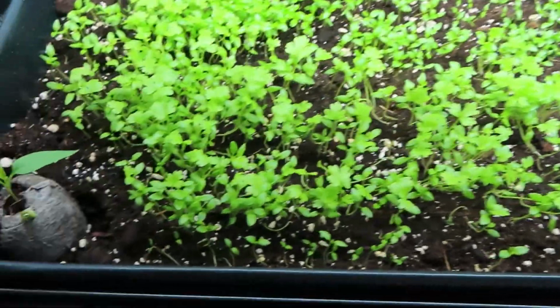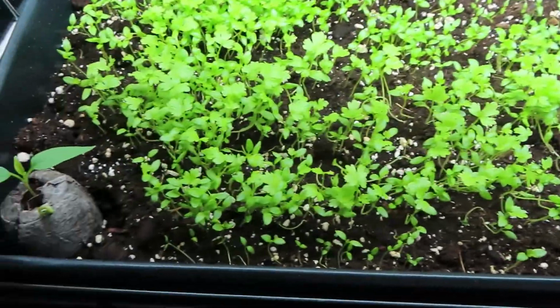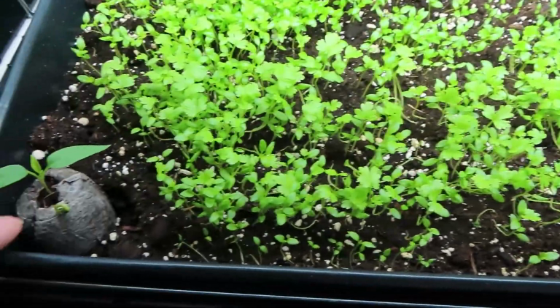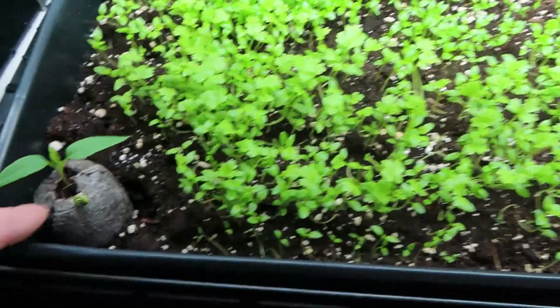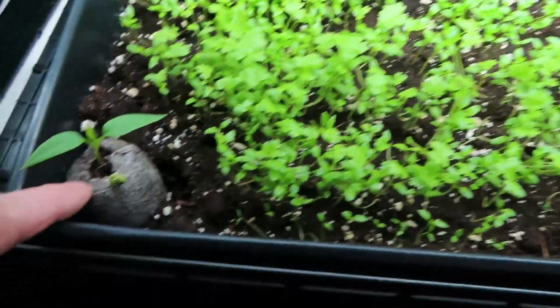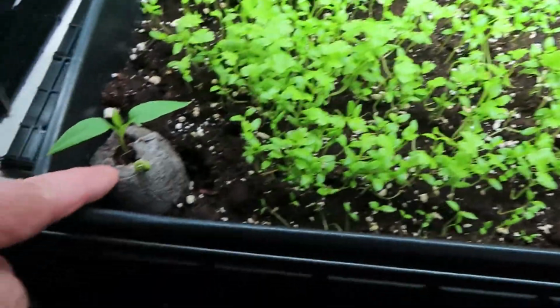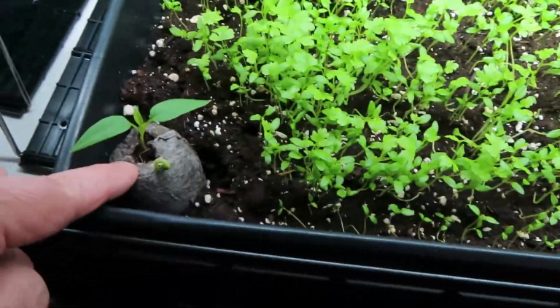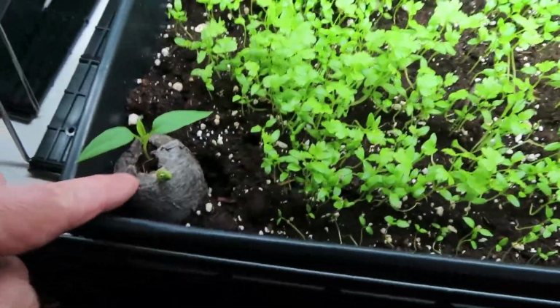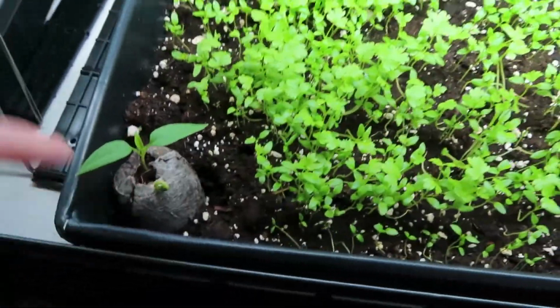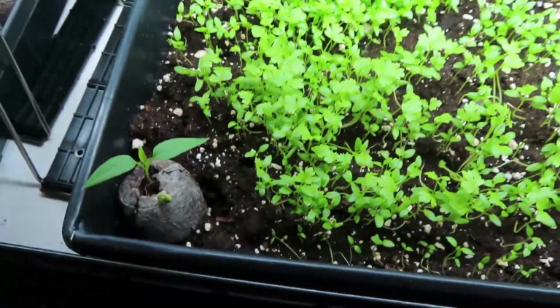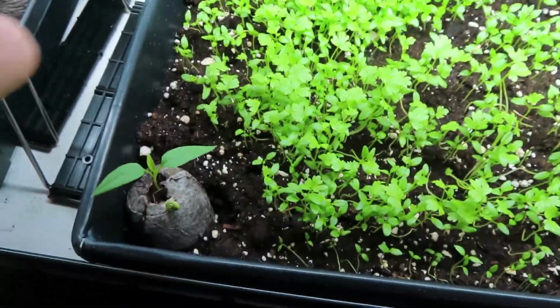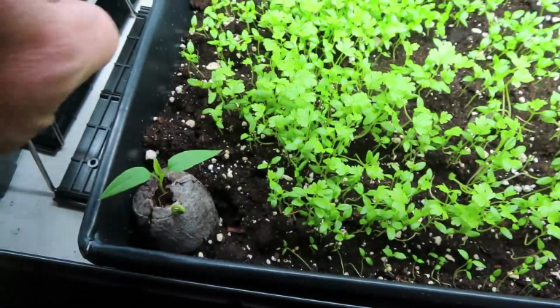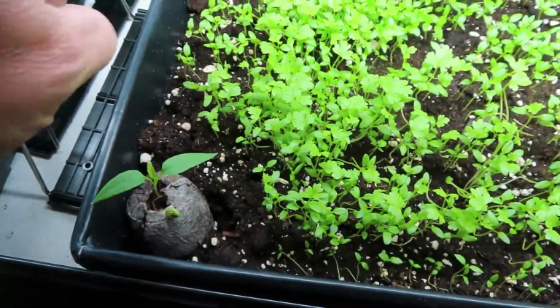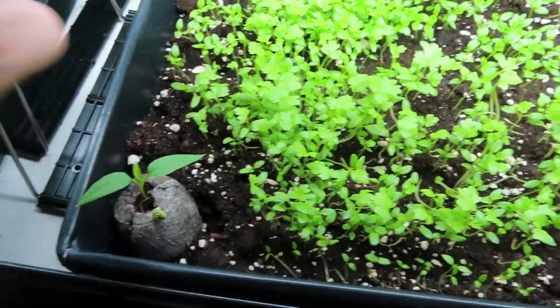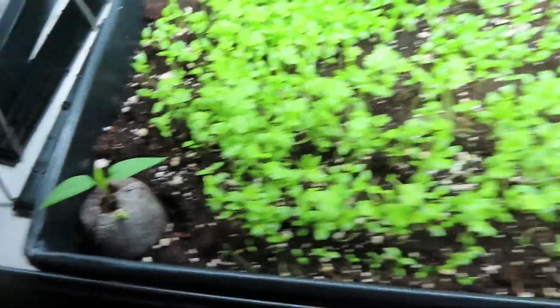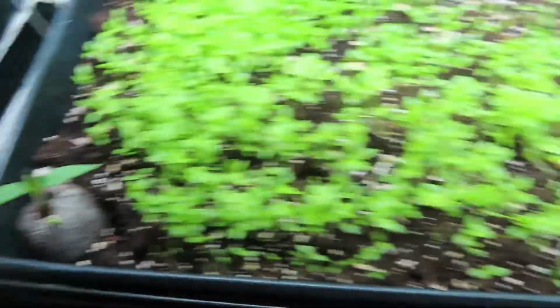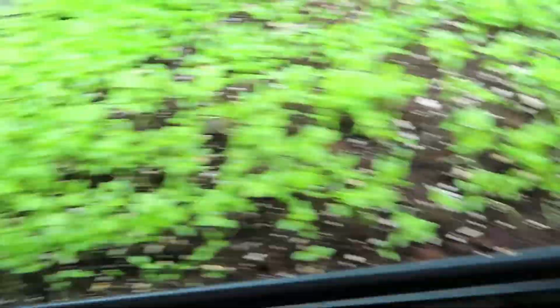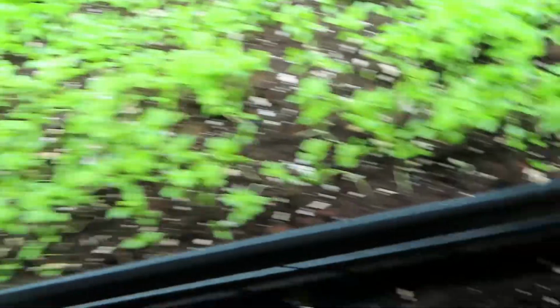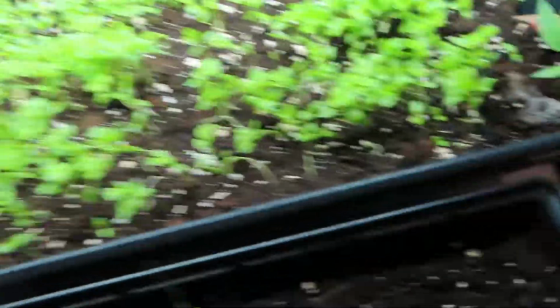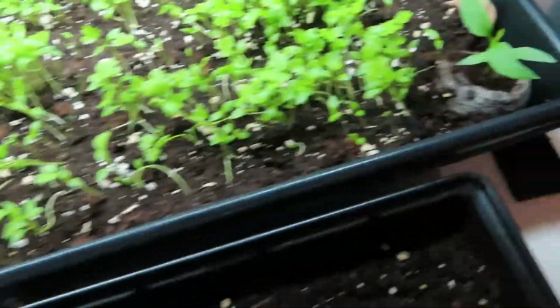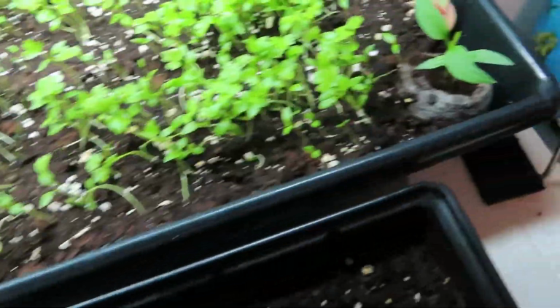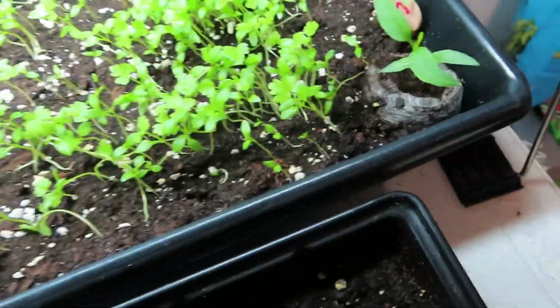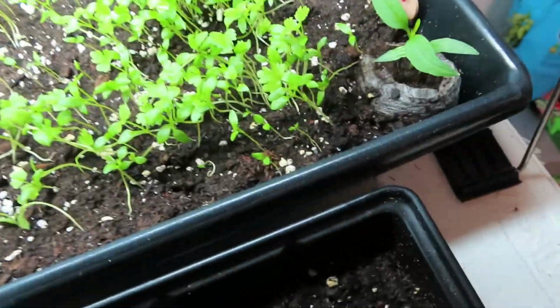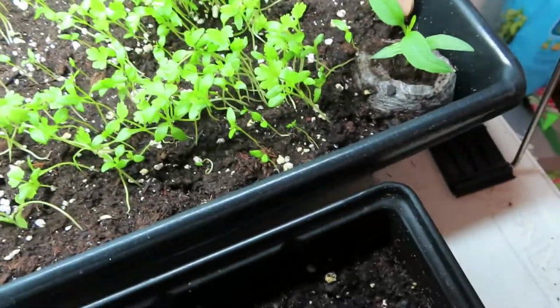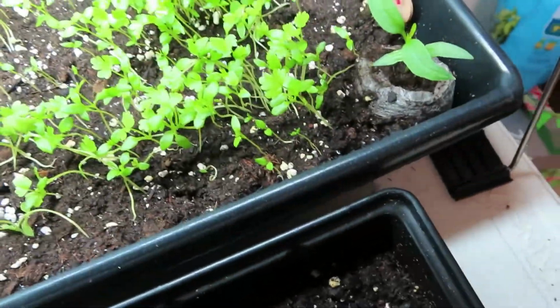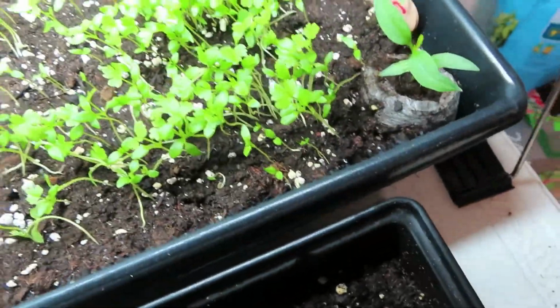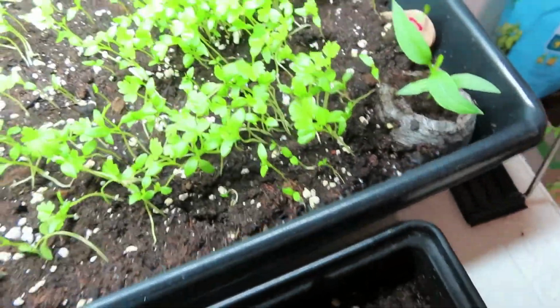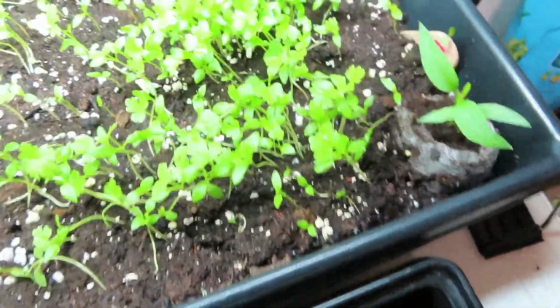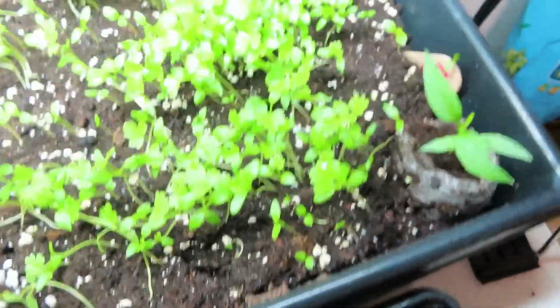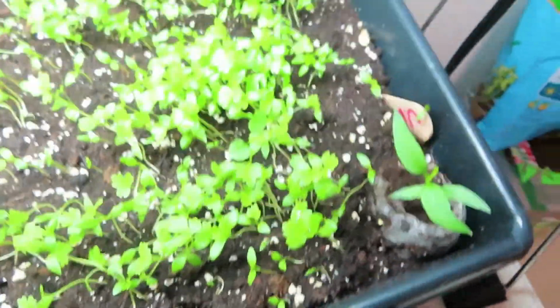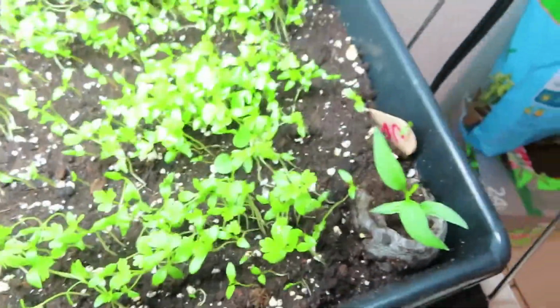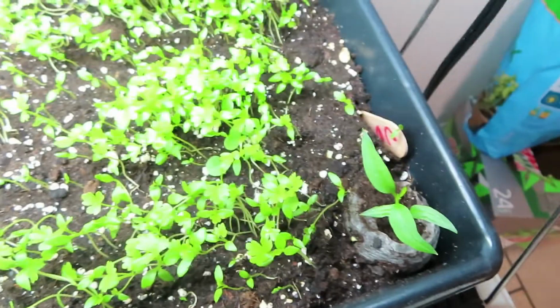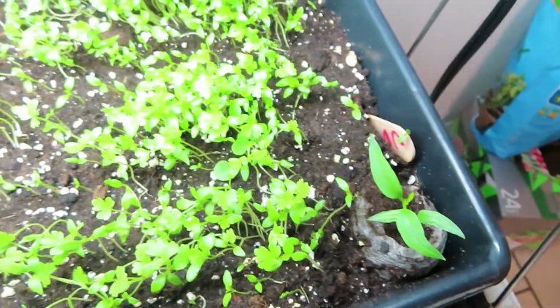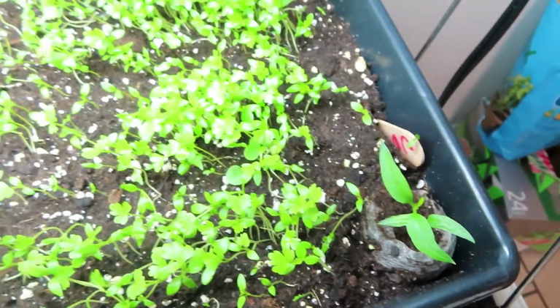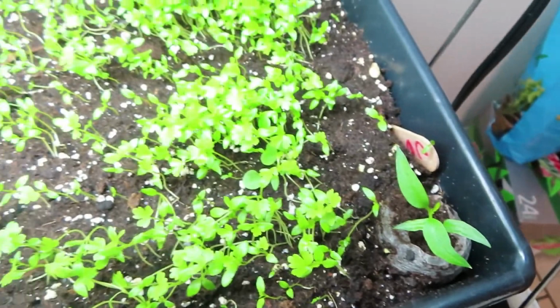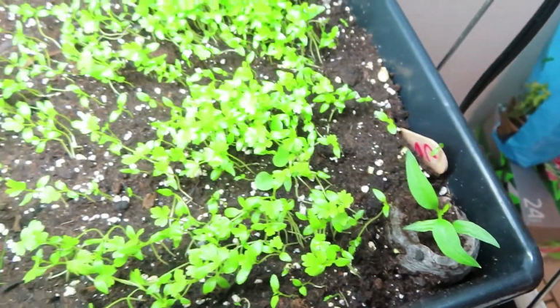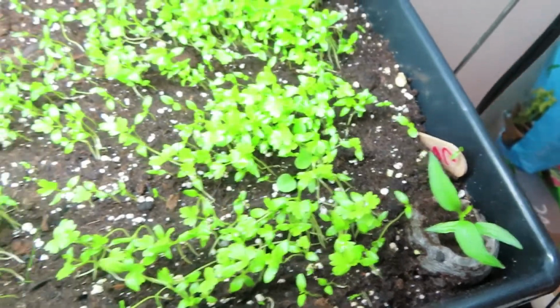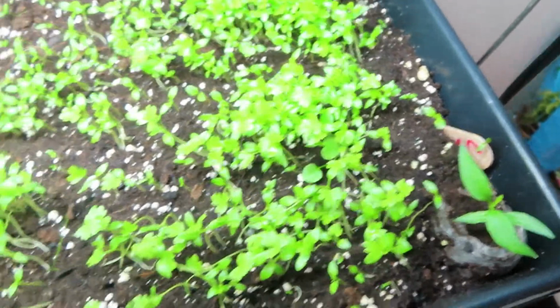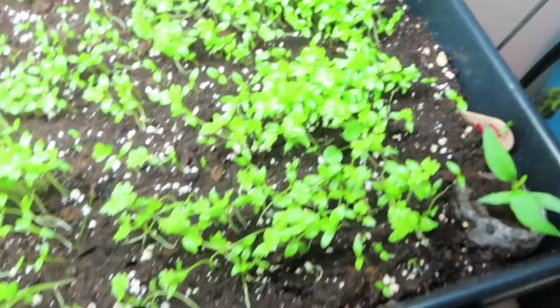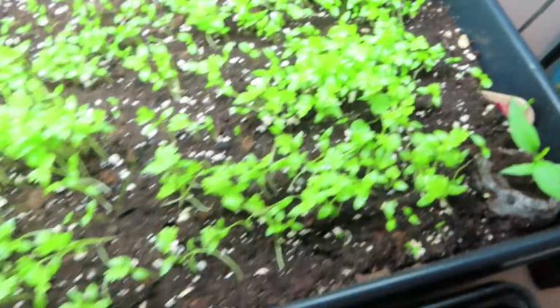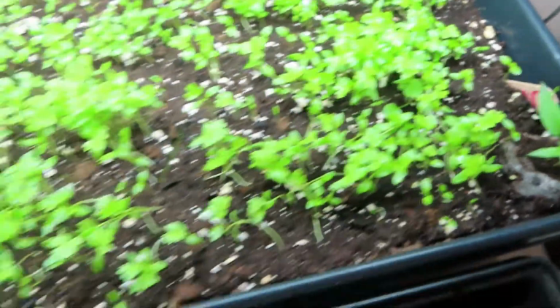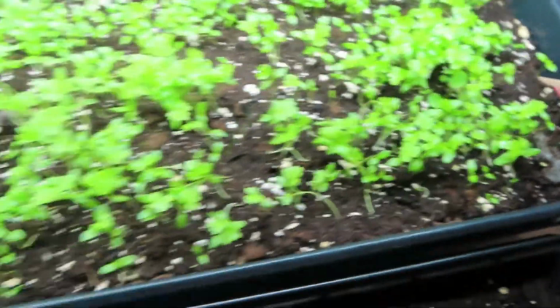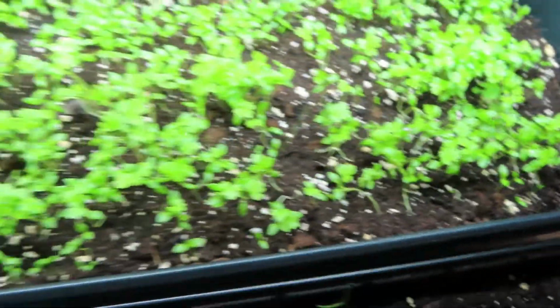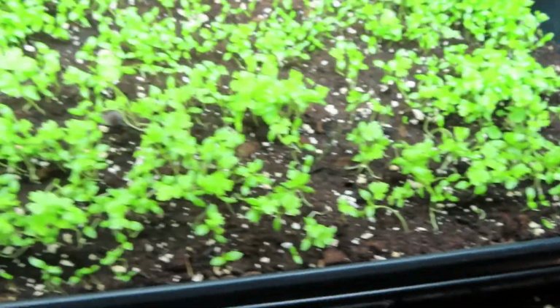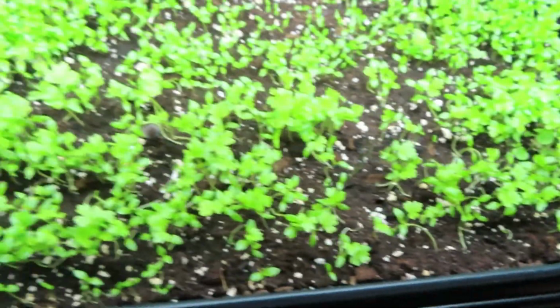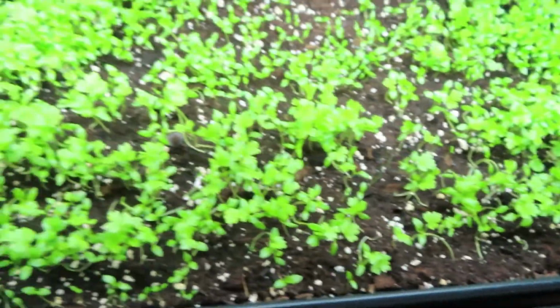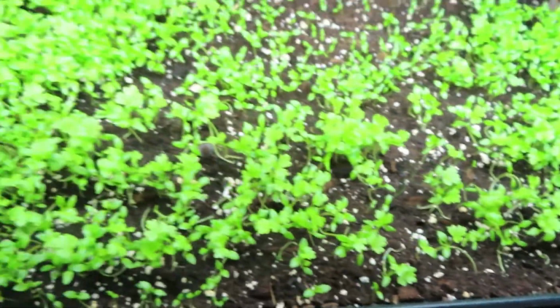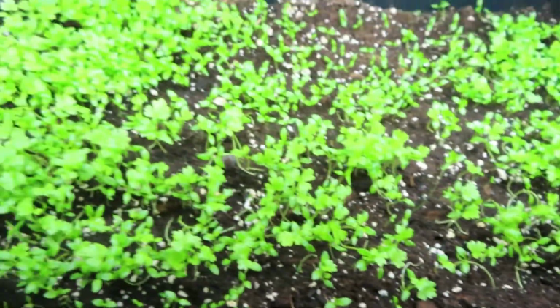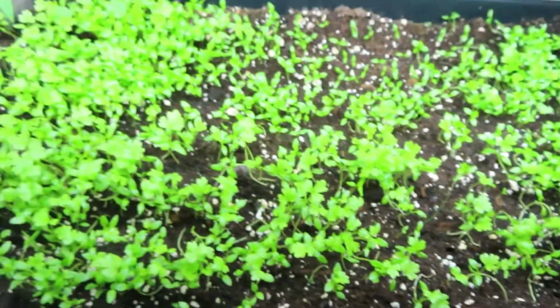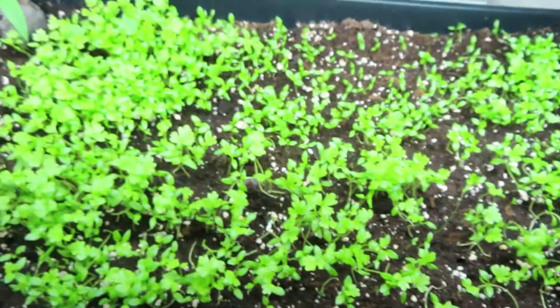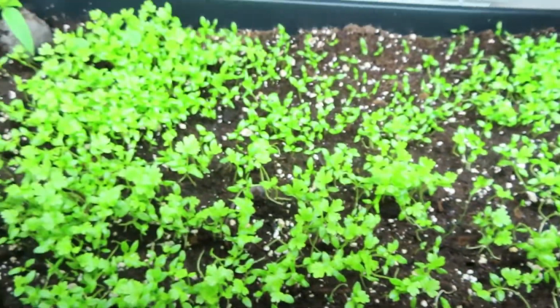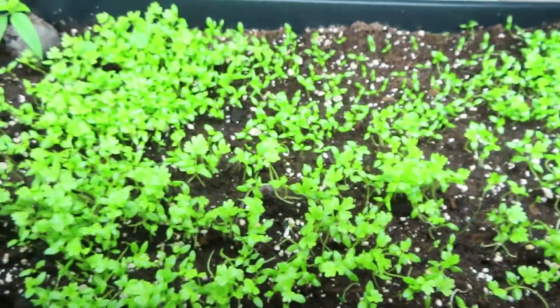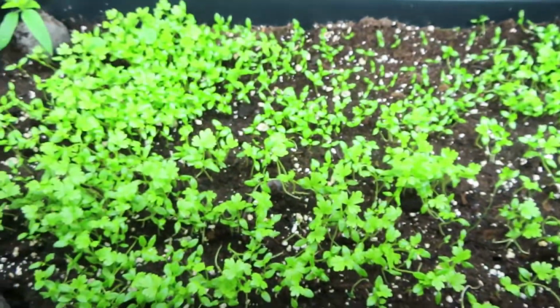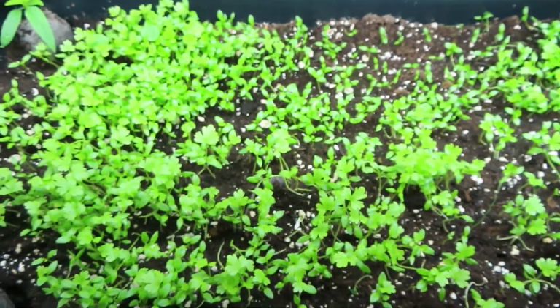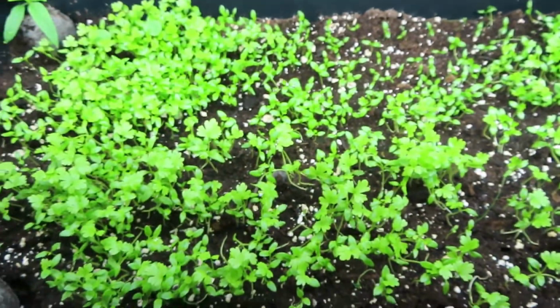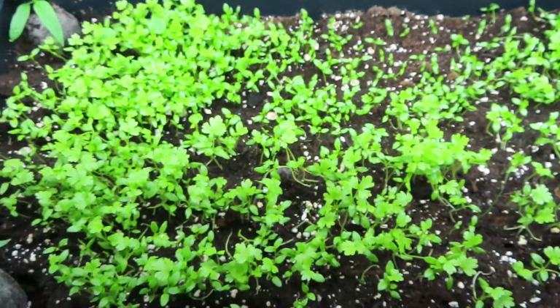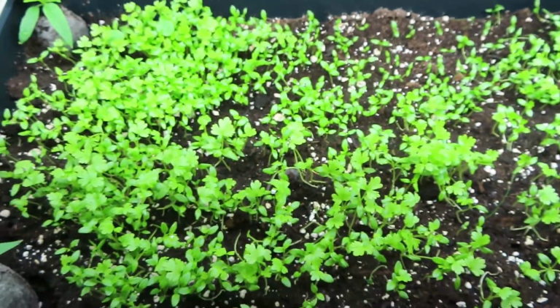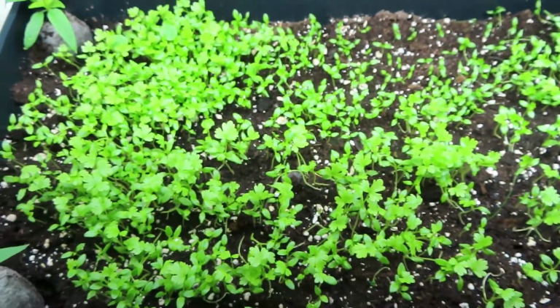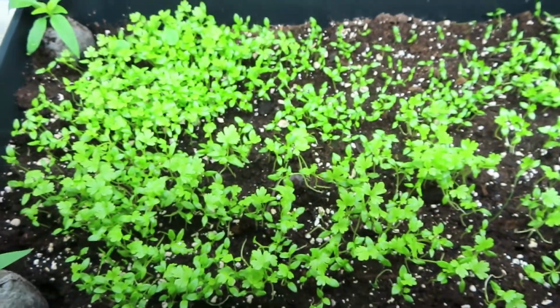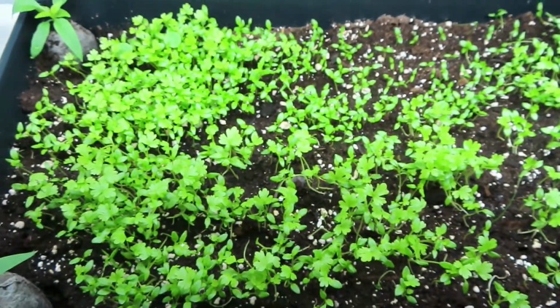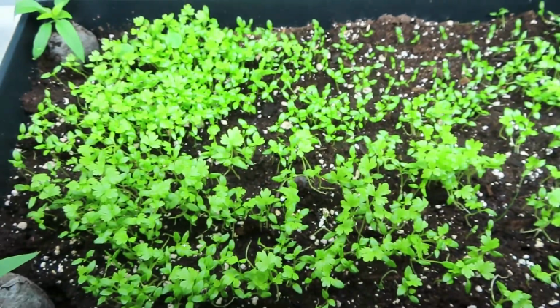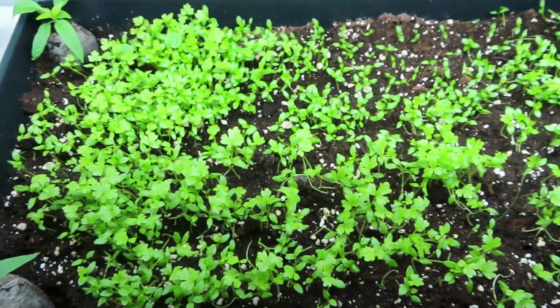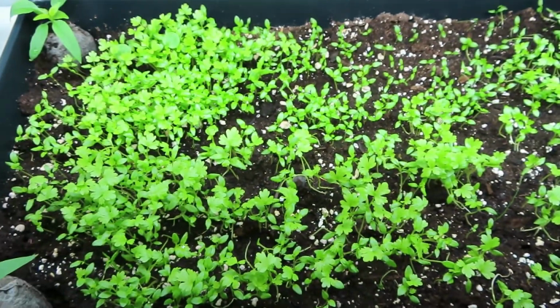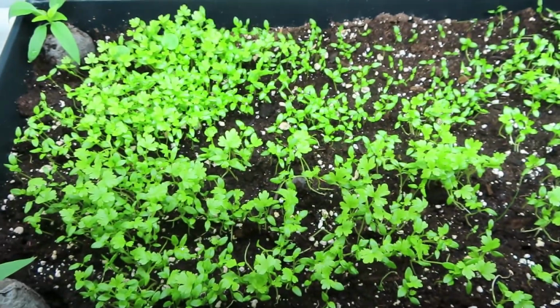These are little pepper plants. I can't remember what kind, but they are hot pepper plants. Y'all know if you were on my other channel — I love spicy food.